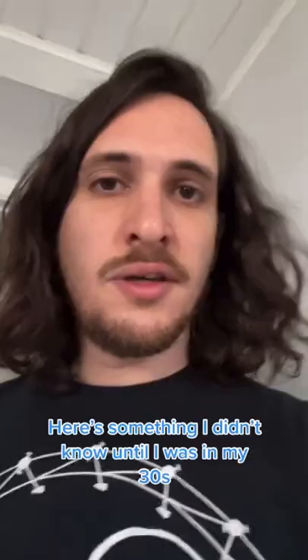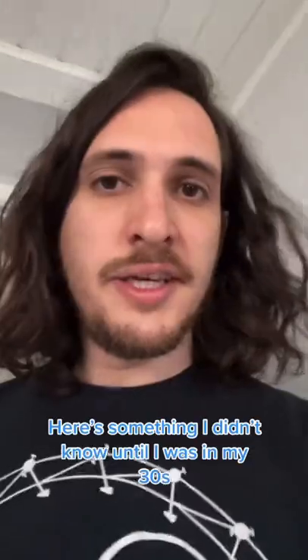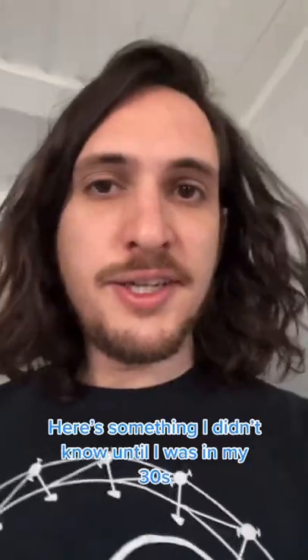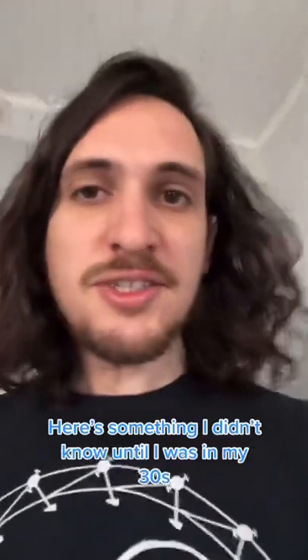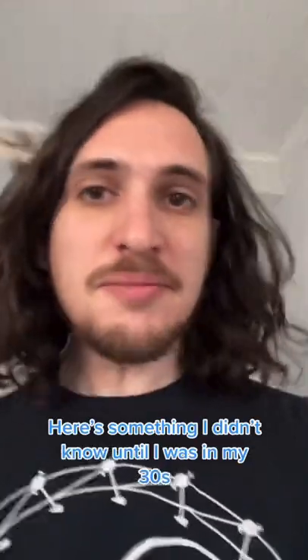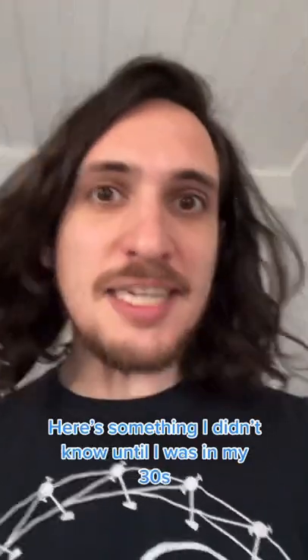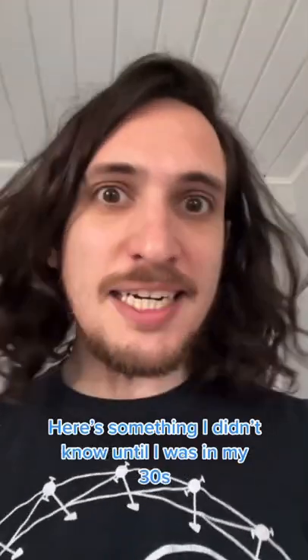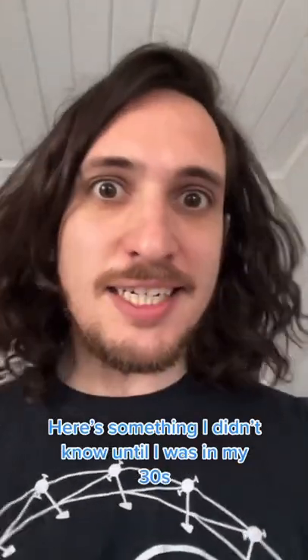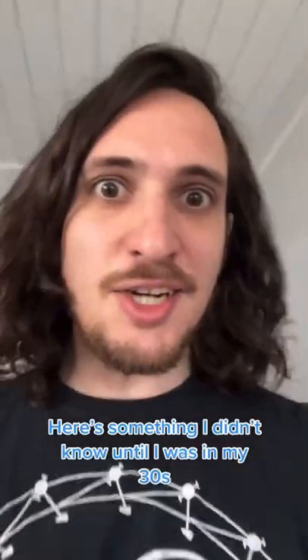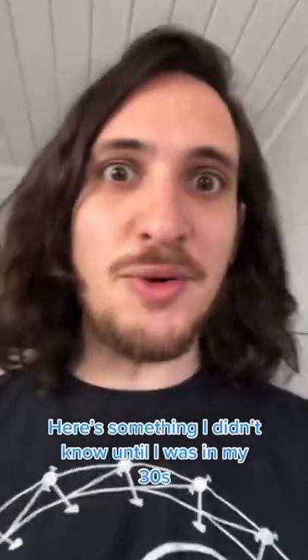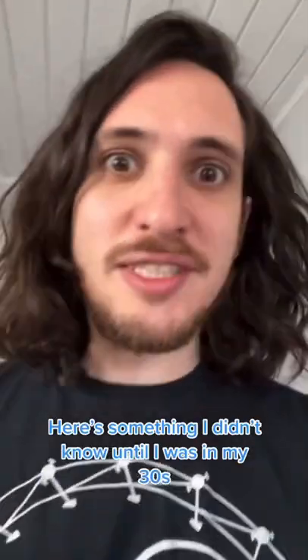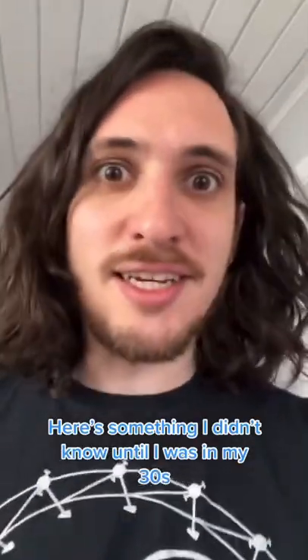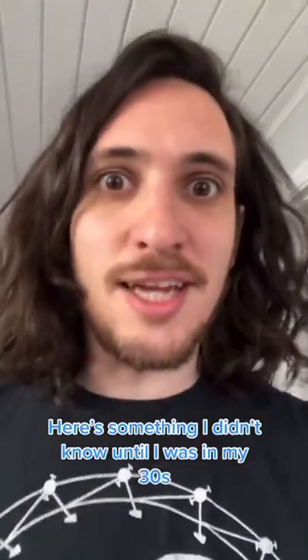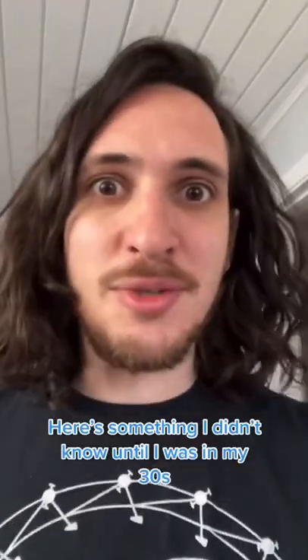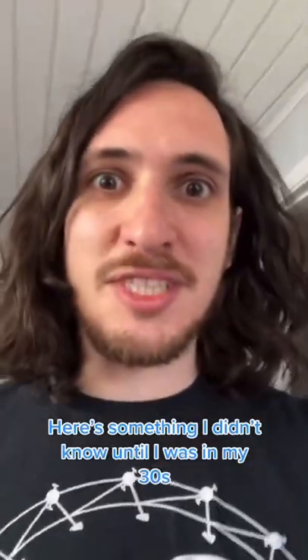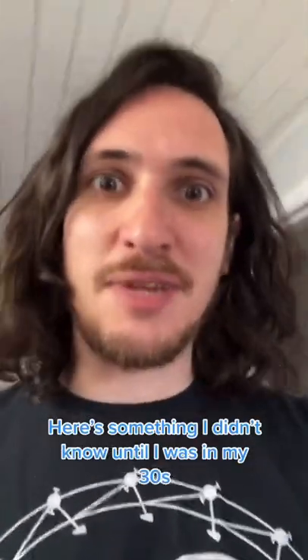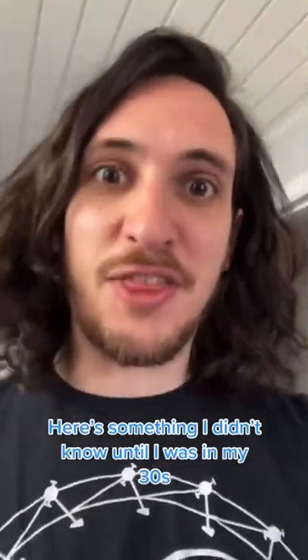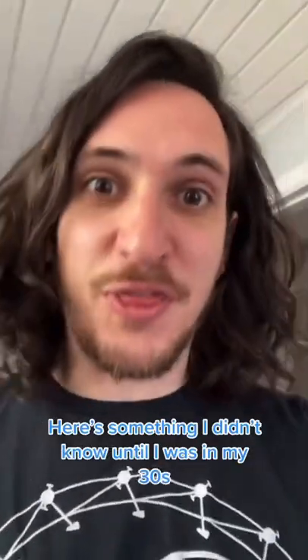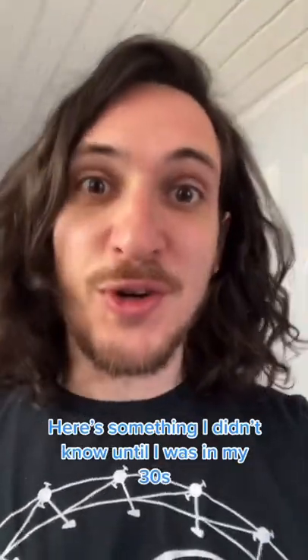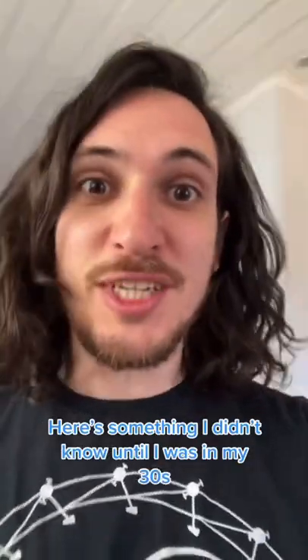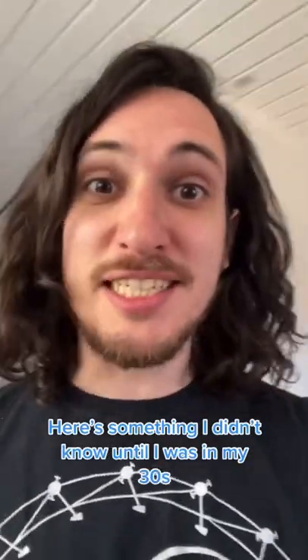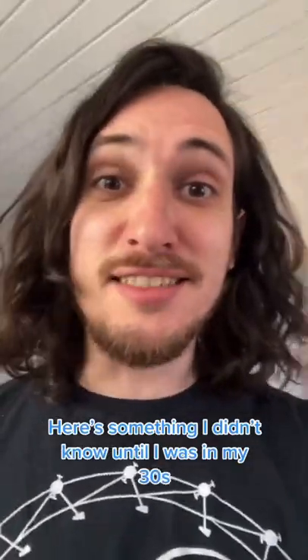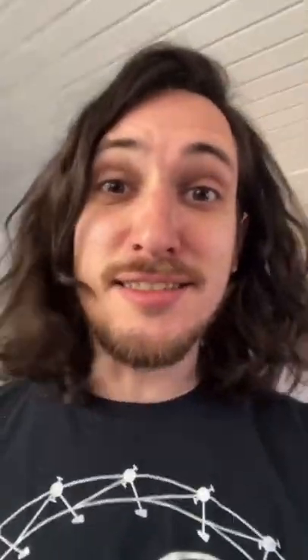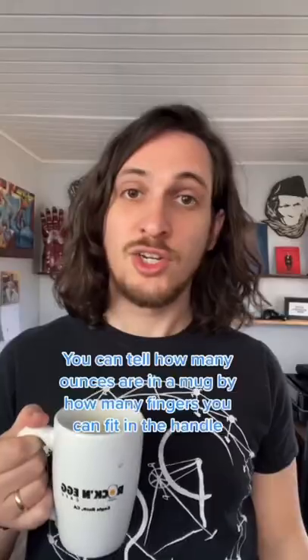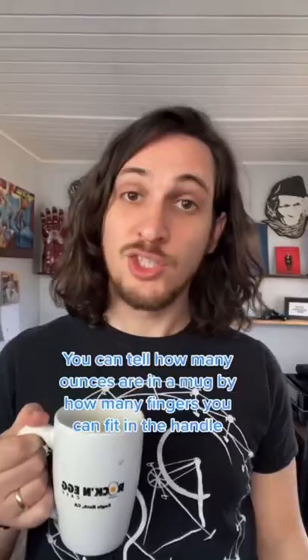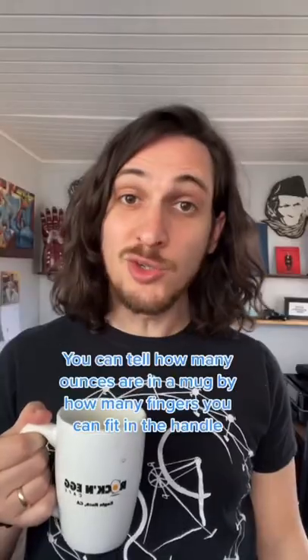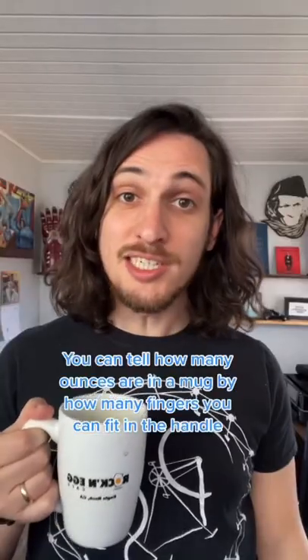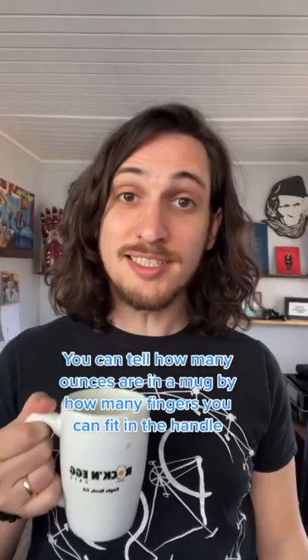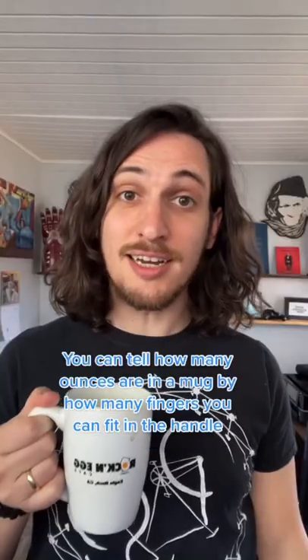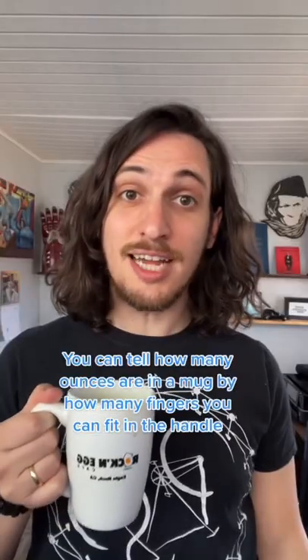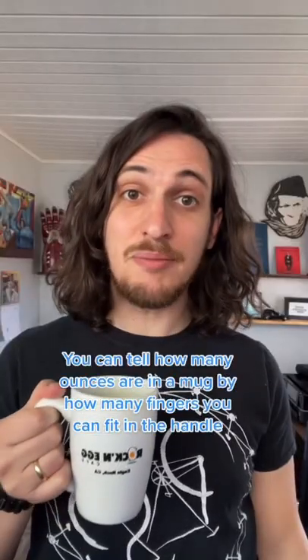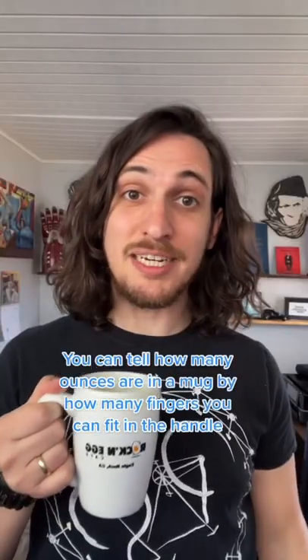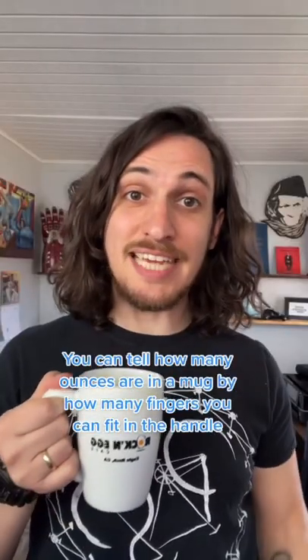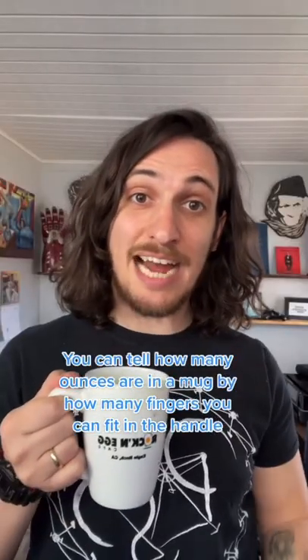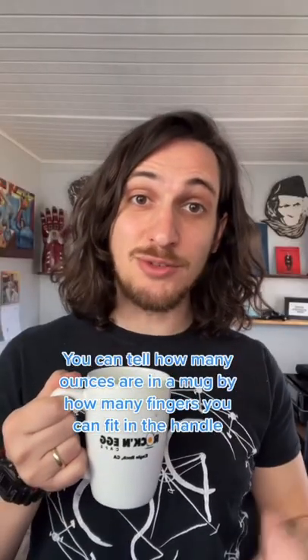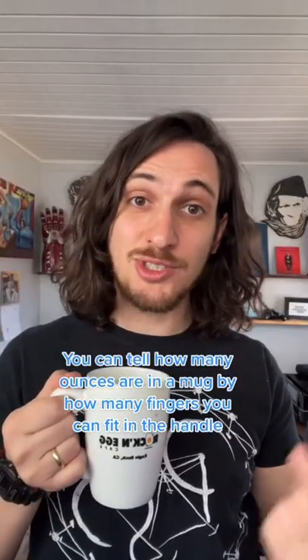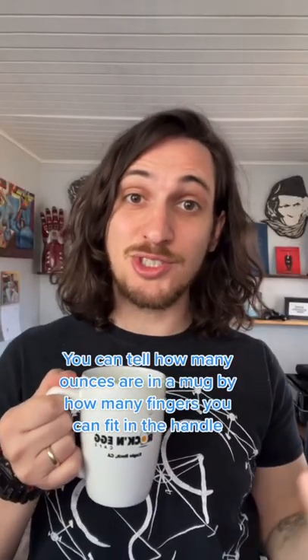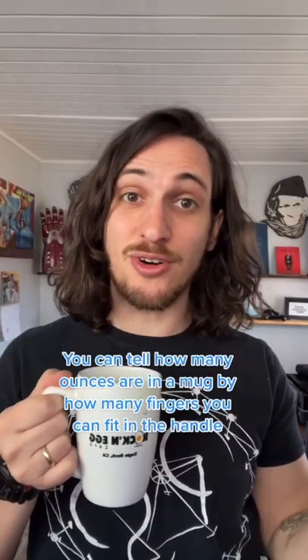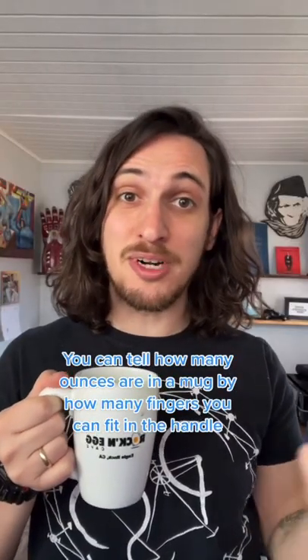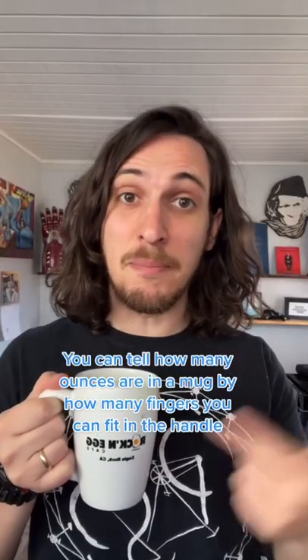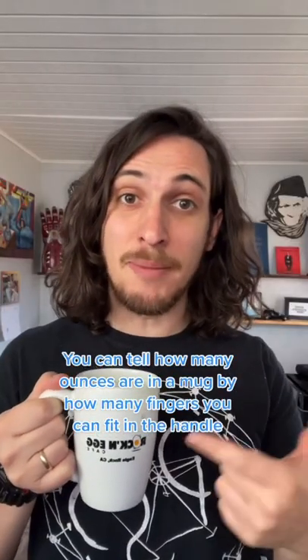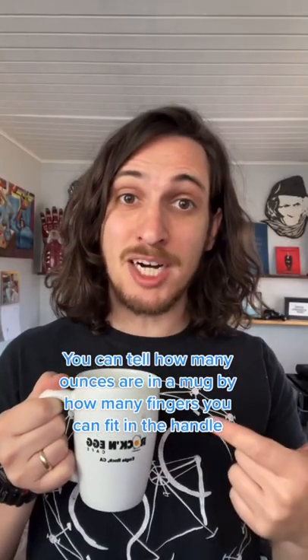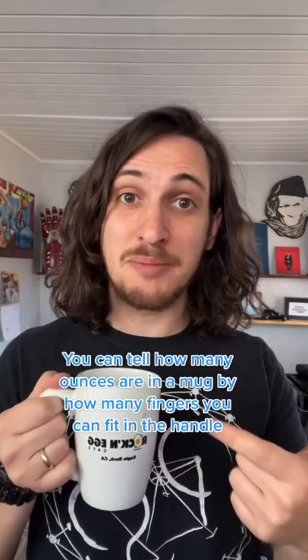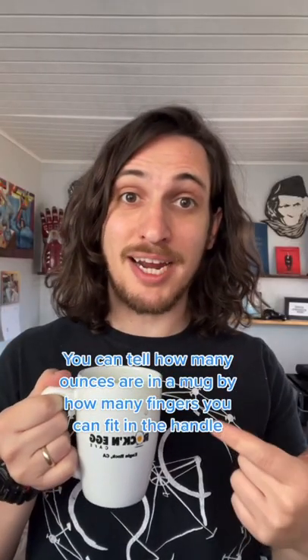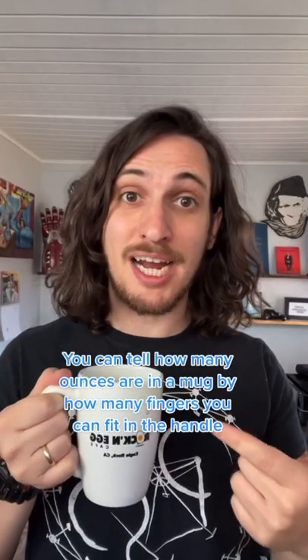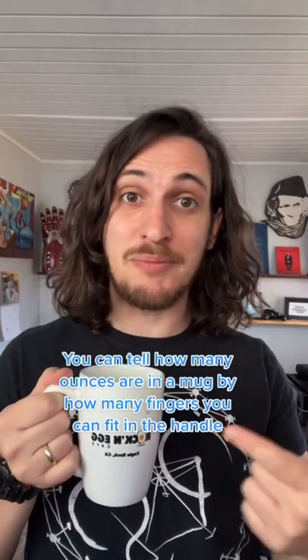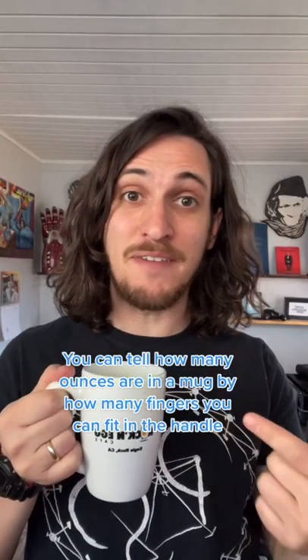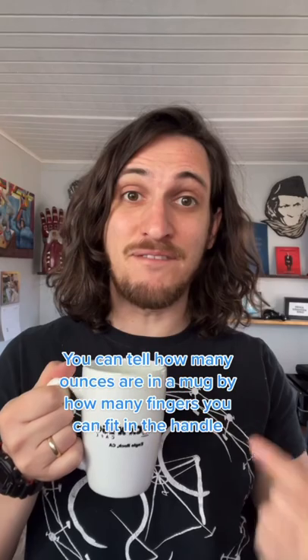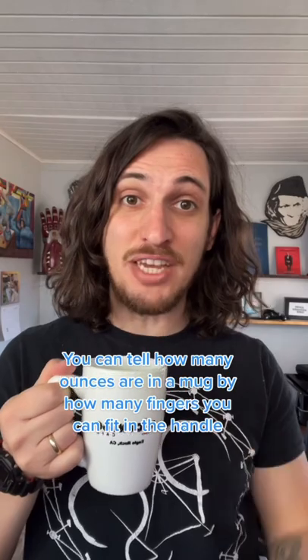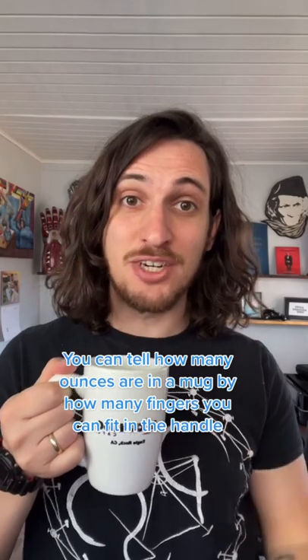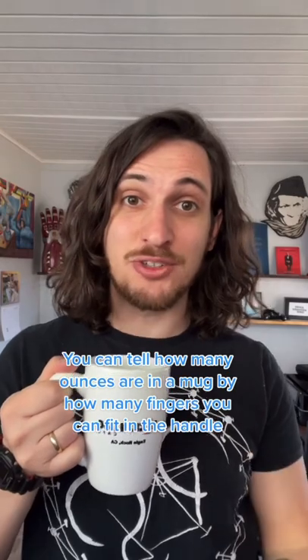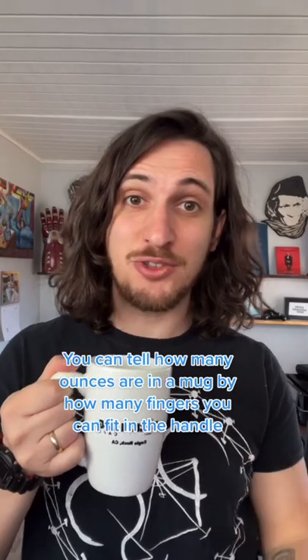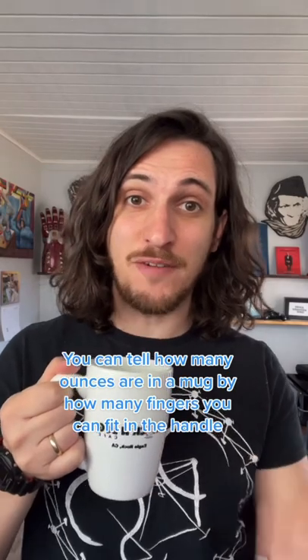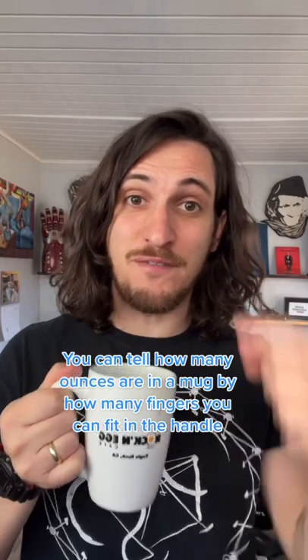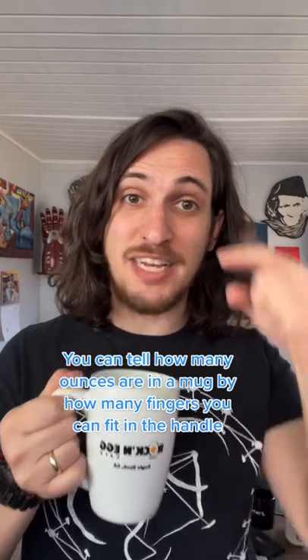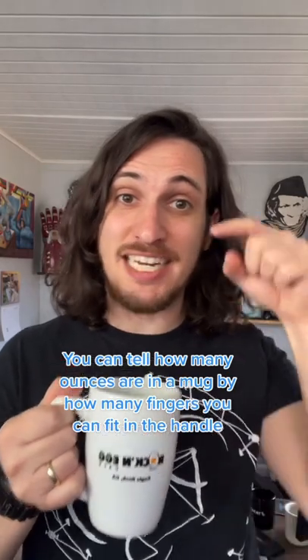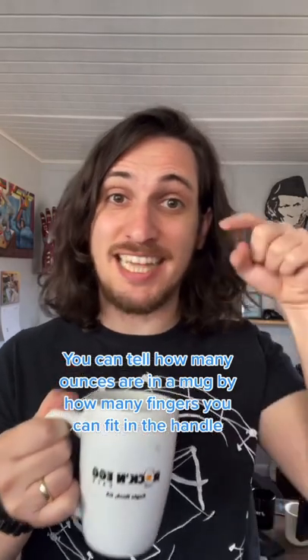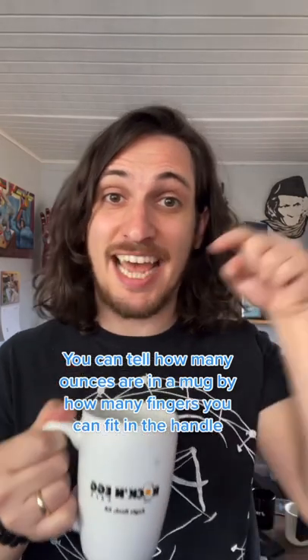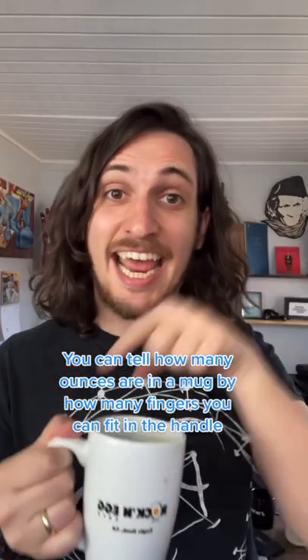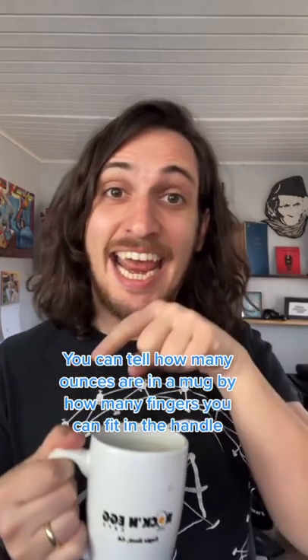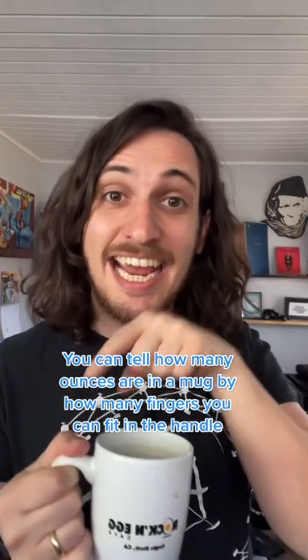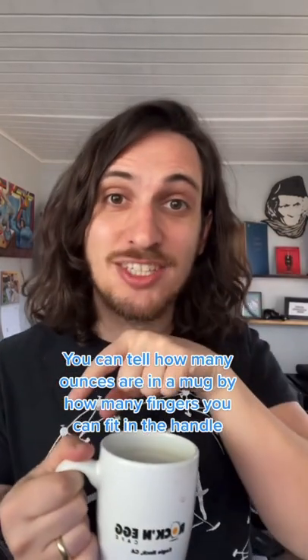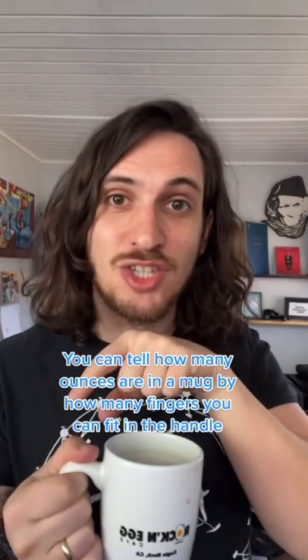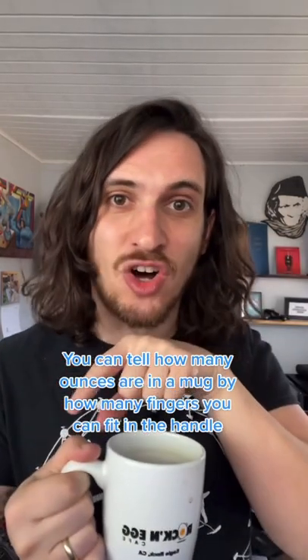Here's something I didn't know until I was in my 30s. You can tell how many ounces are in a mug by how many fingers you can fit in the handle.